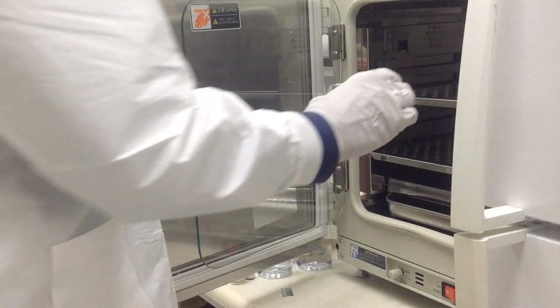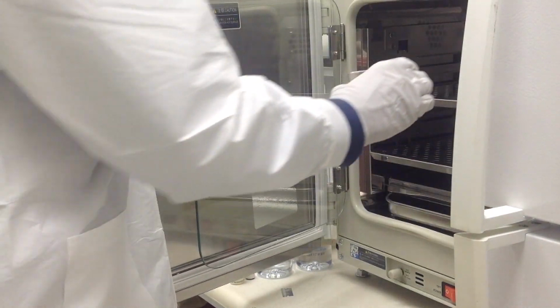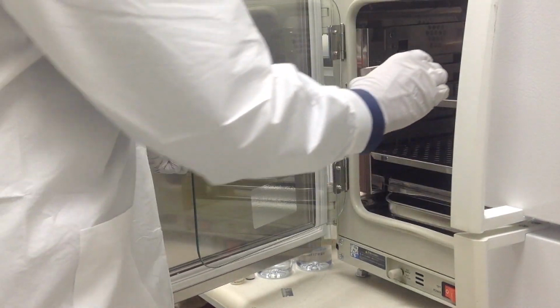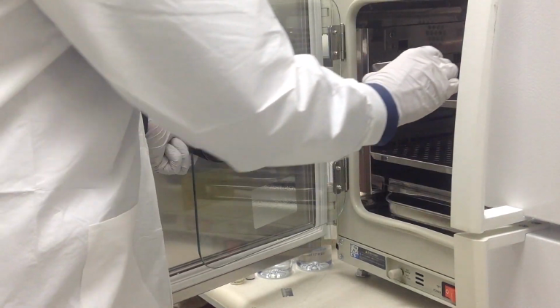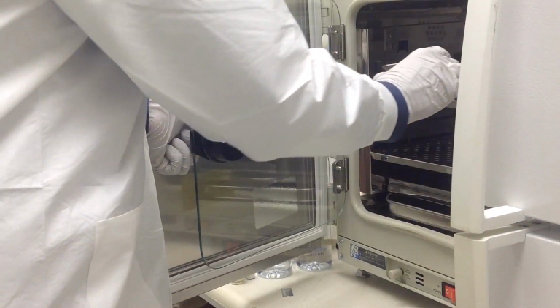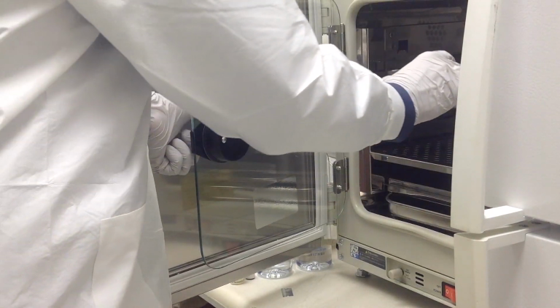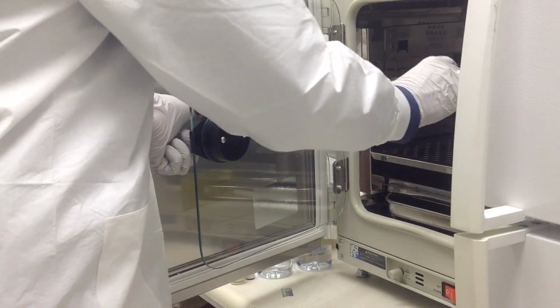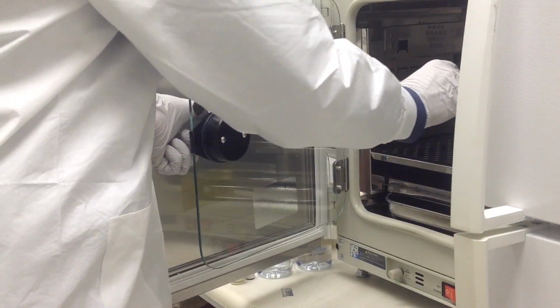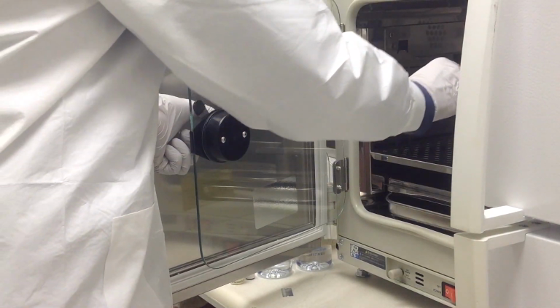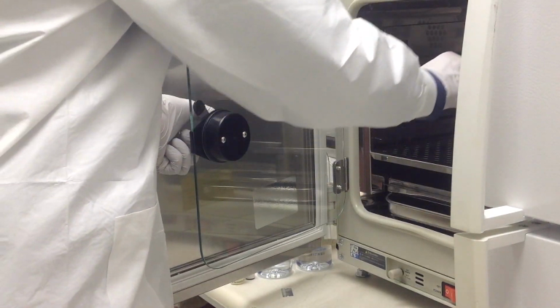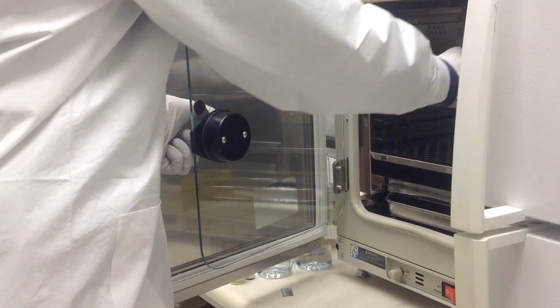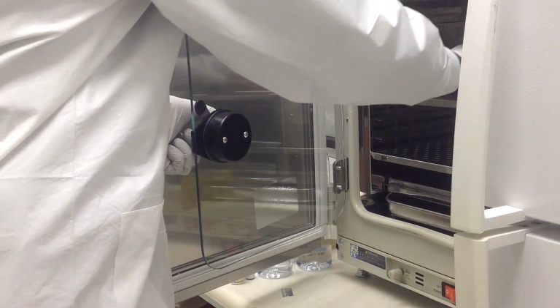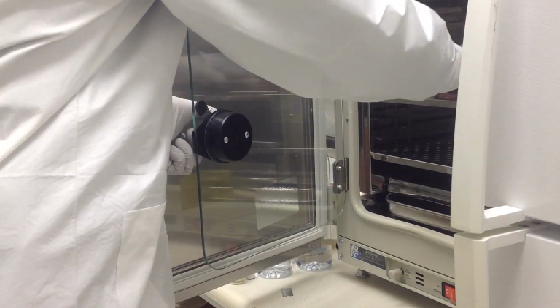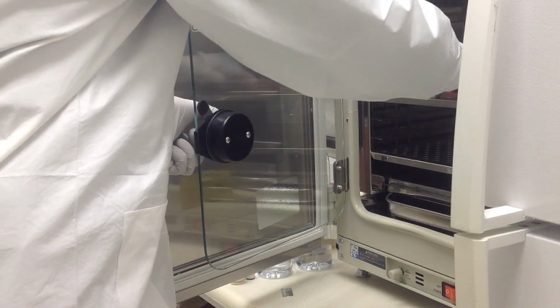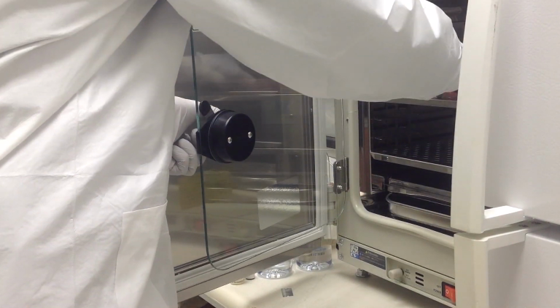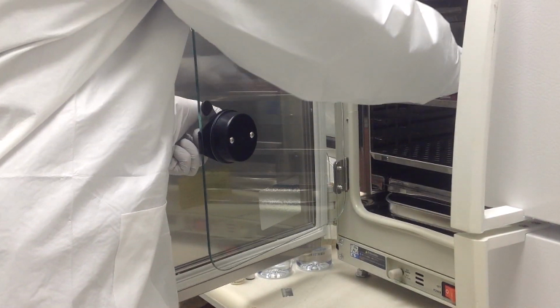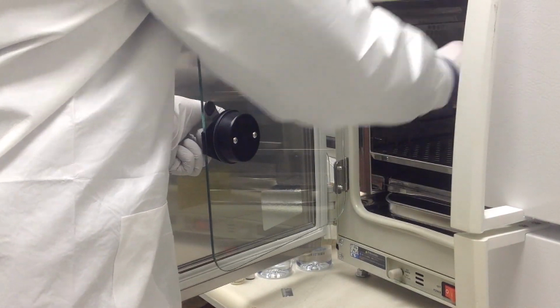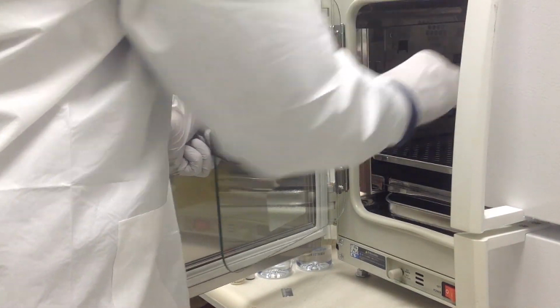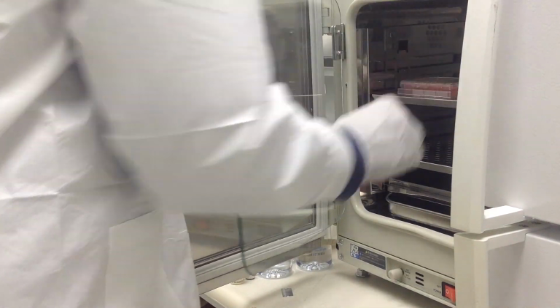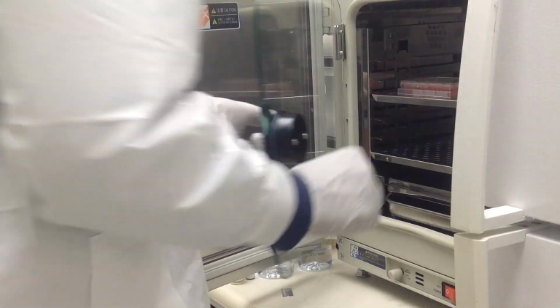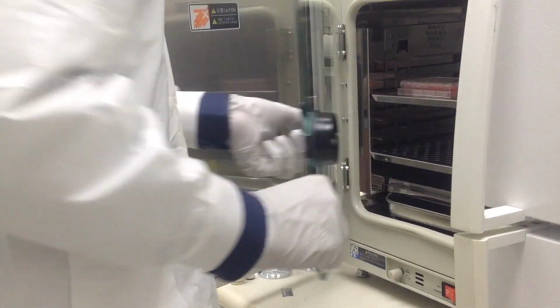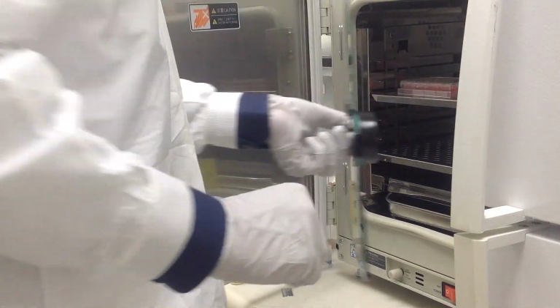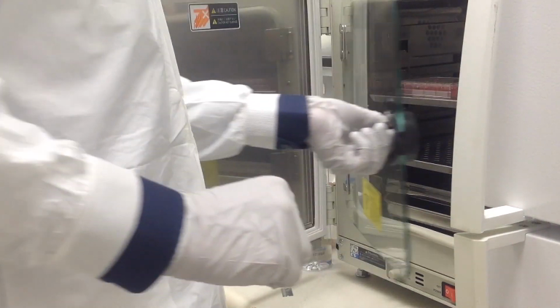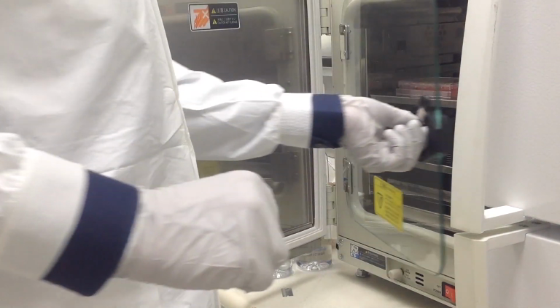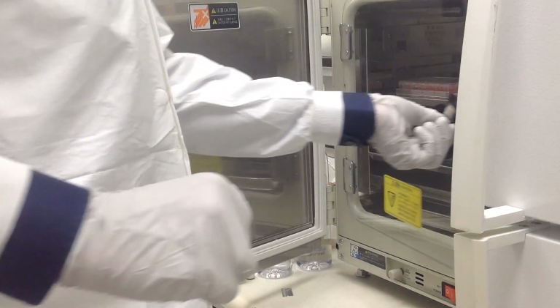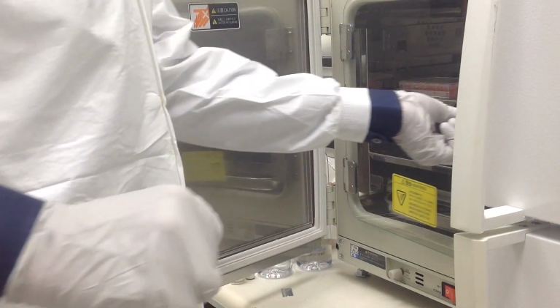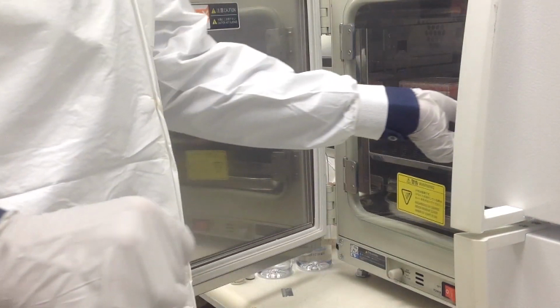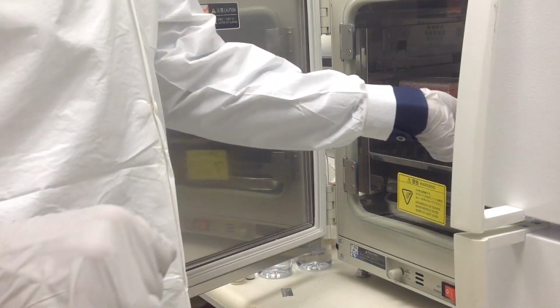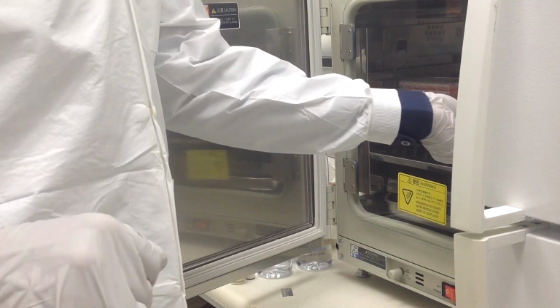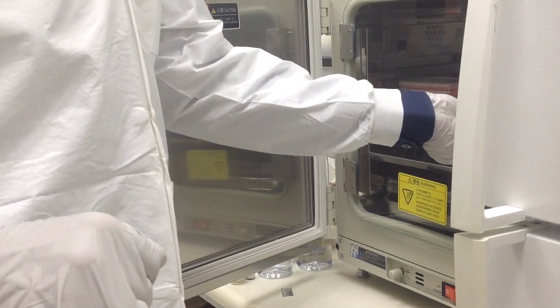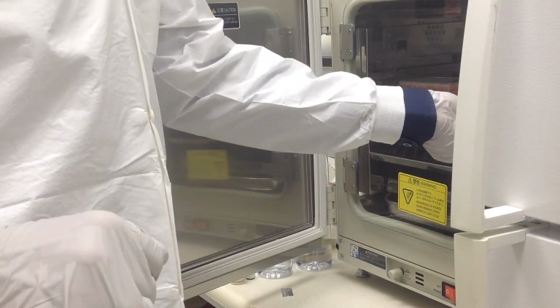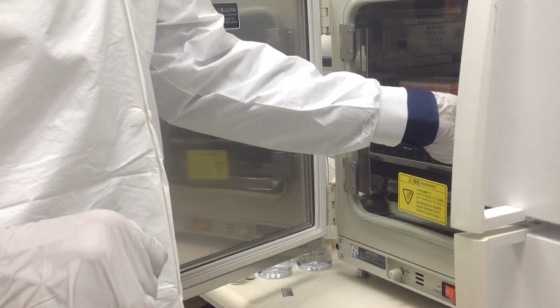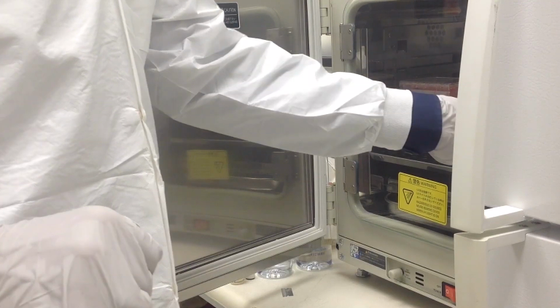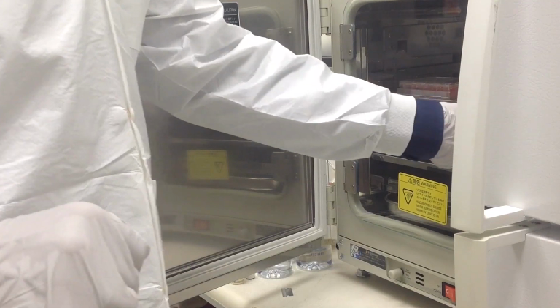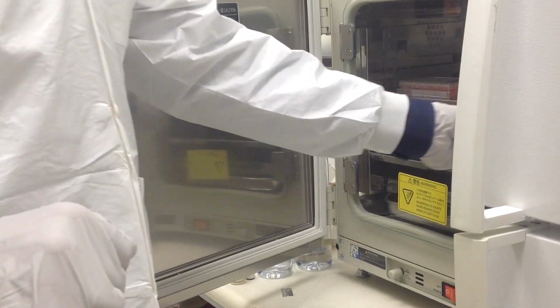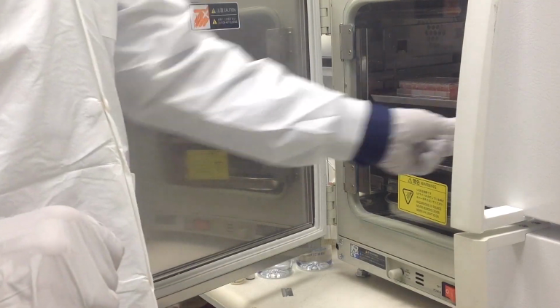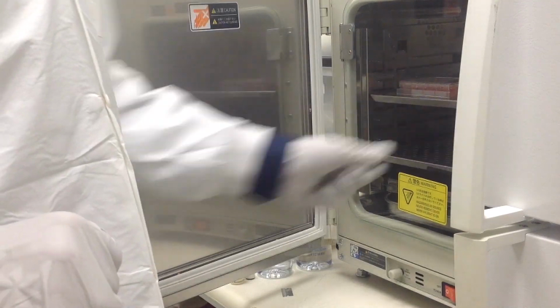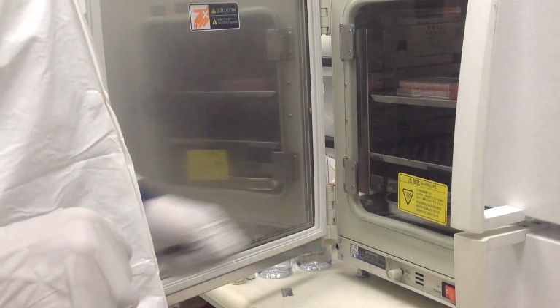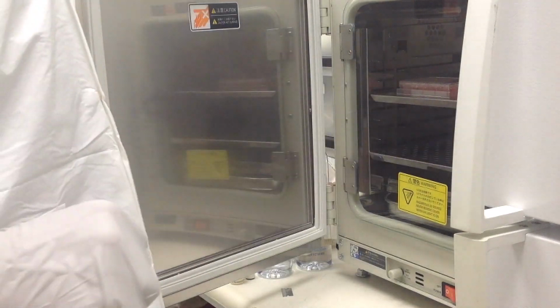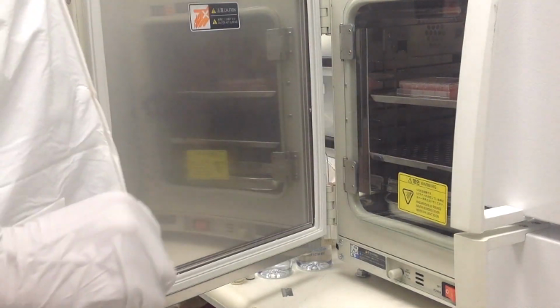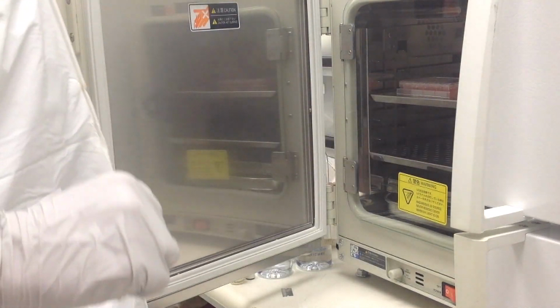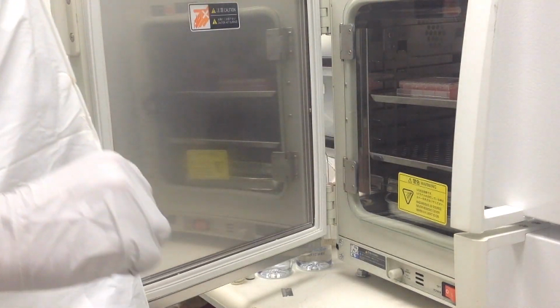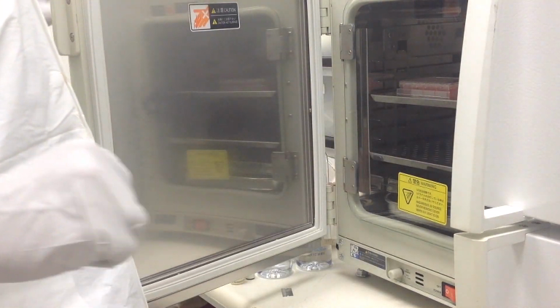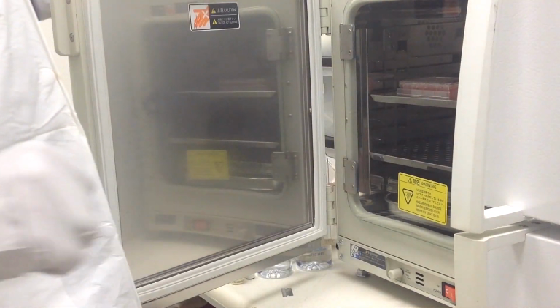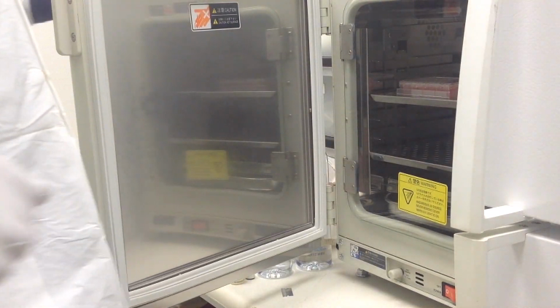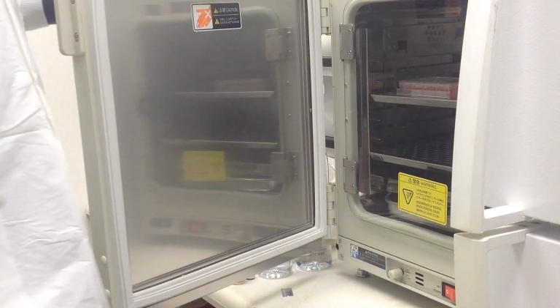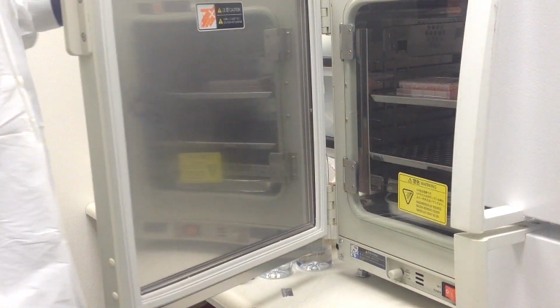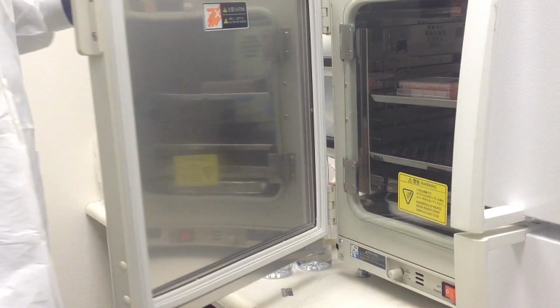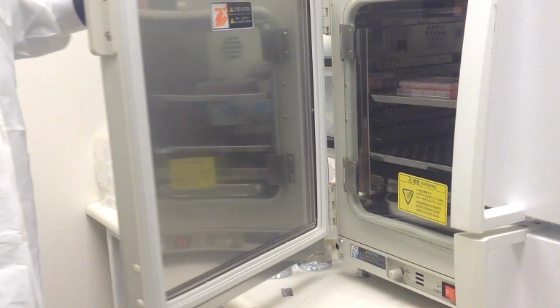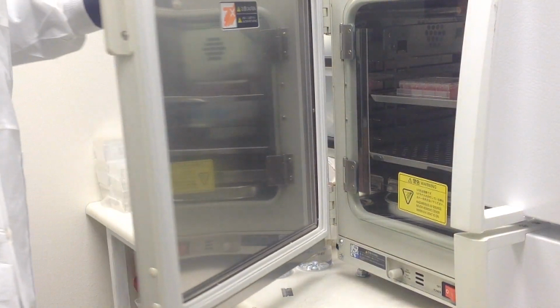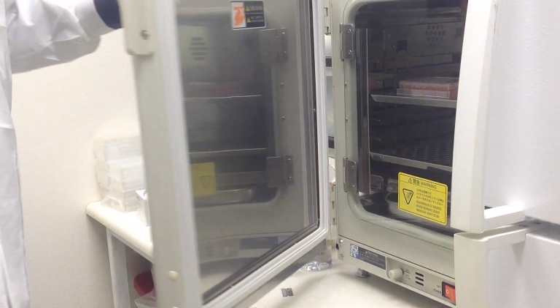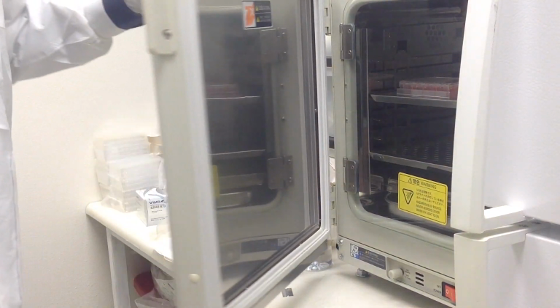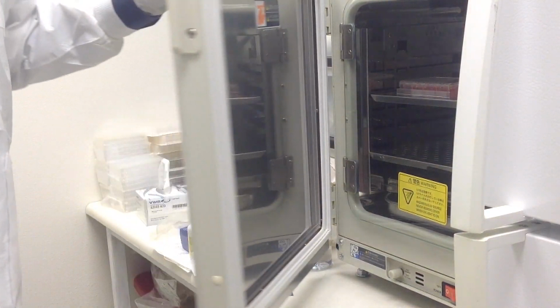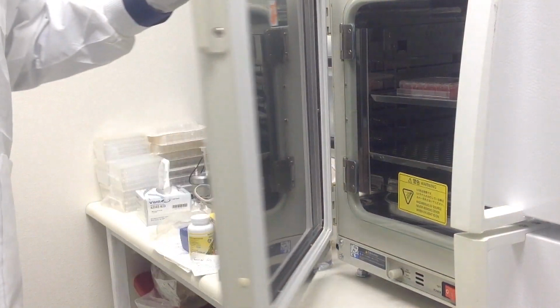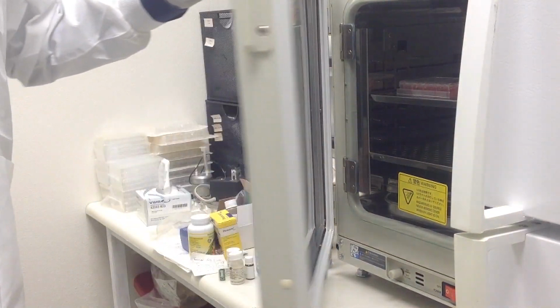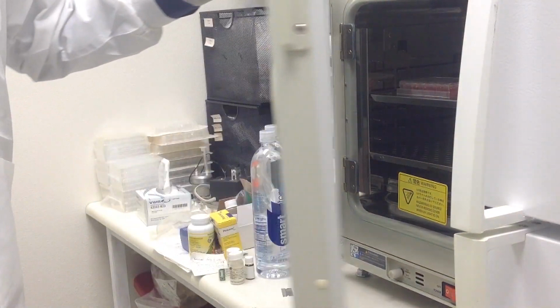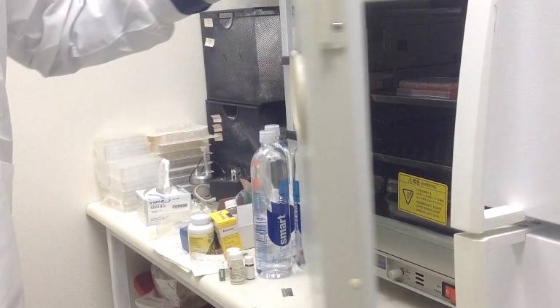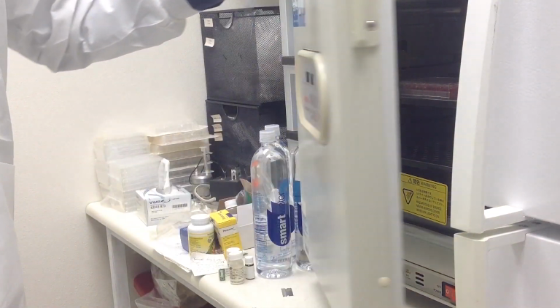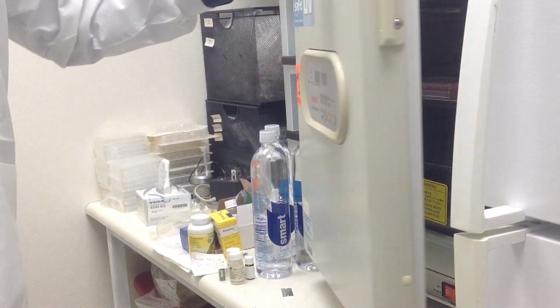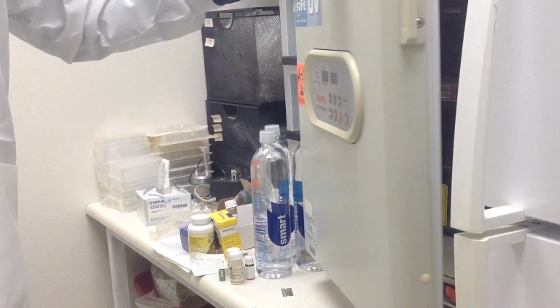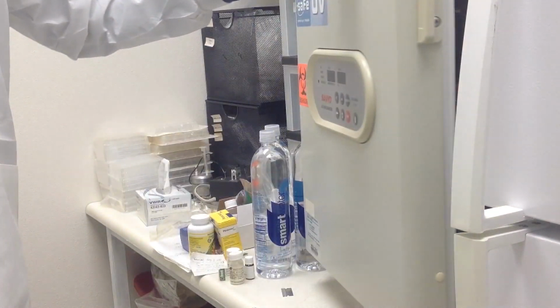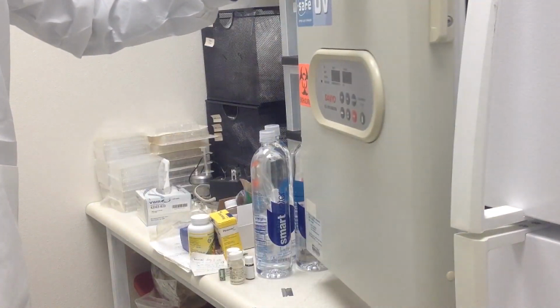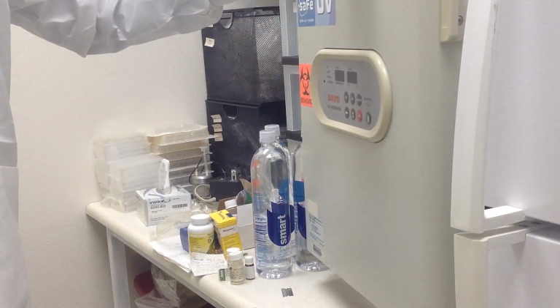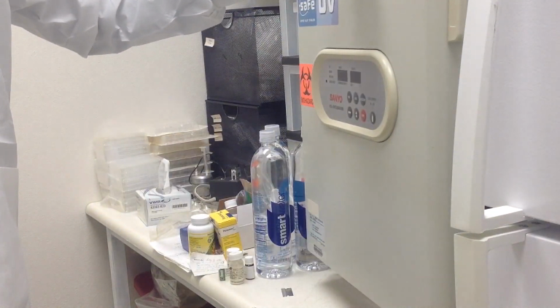Assay for phenotype or target gene expression 48 to 72 hours post-transfection.